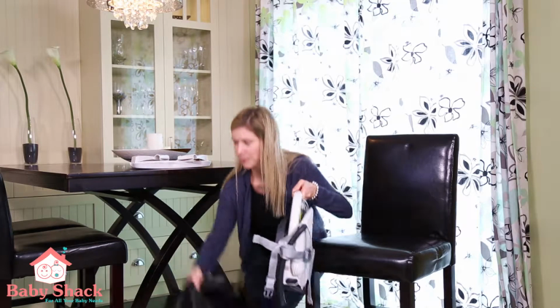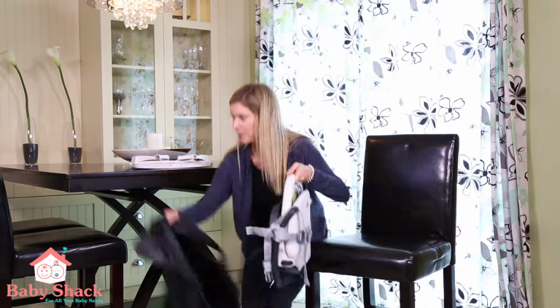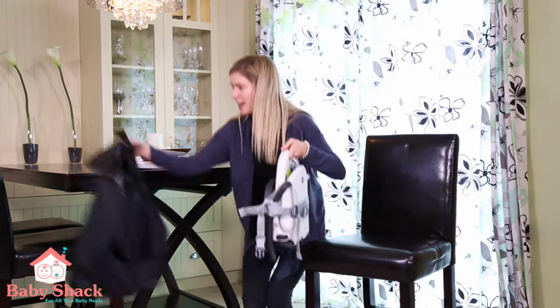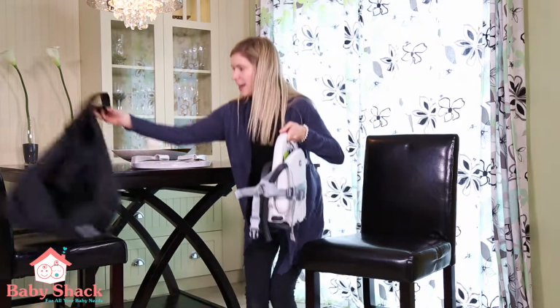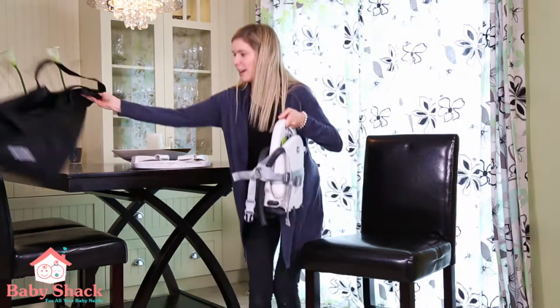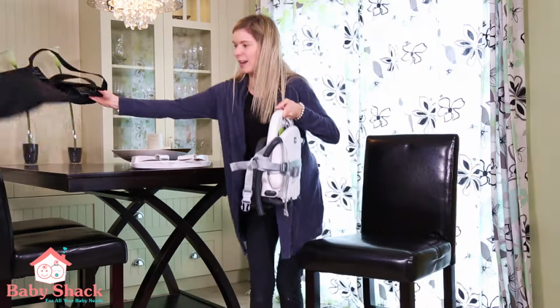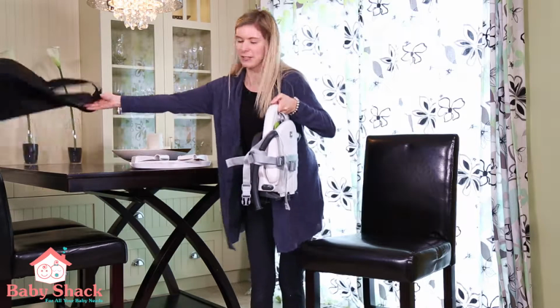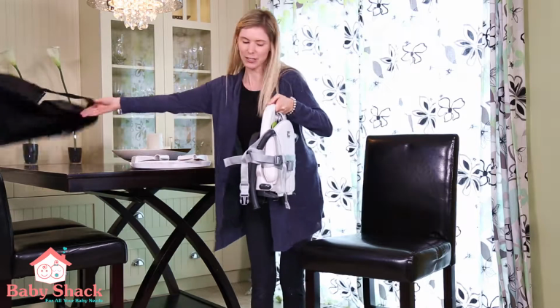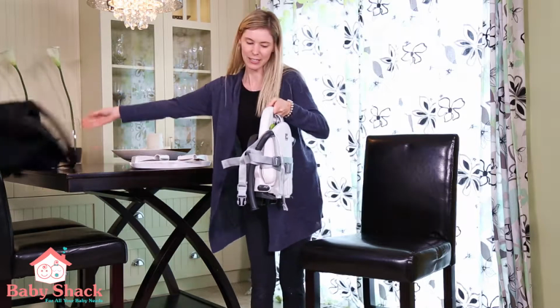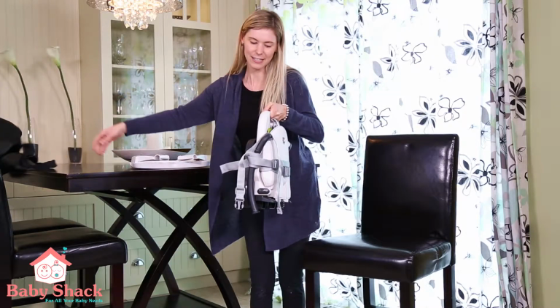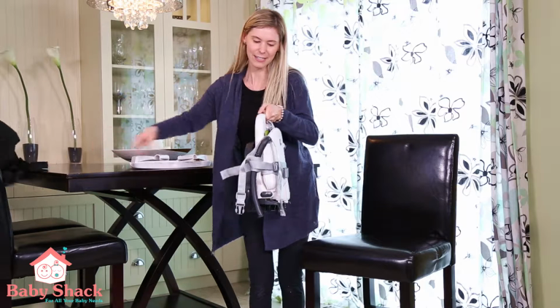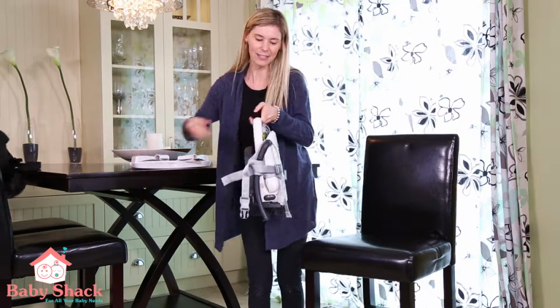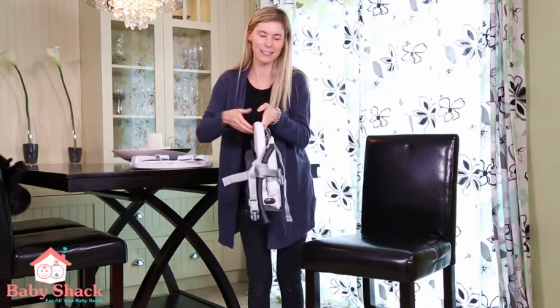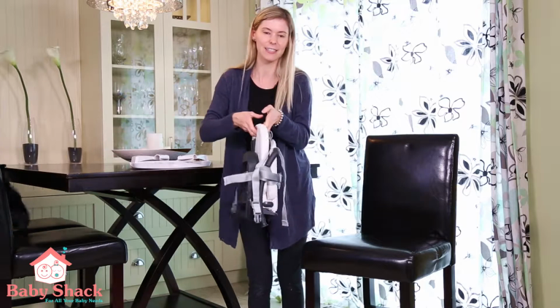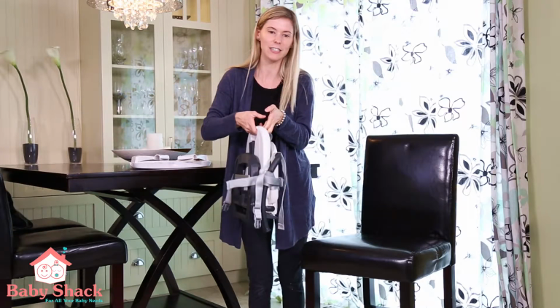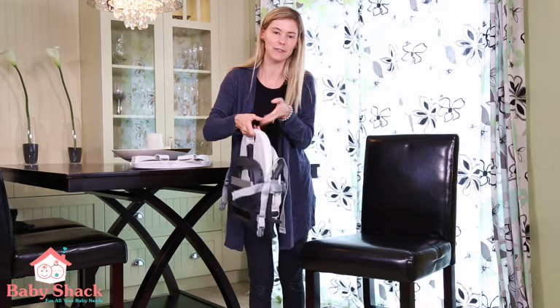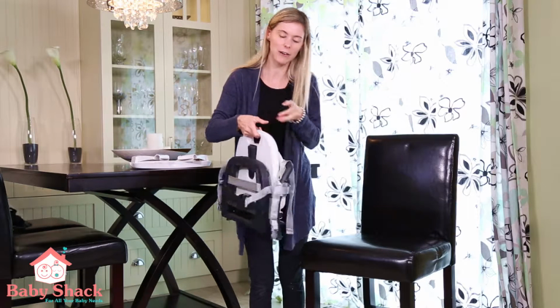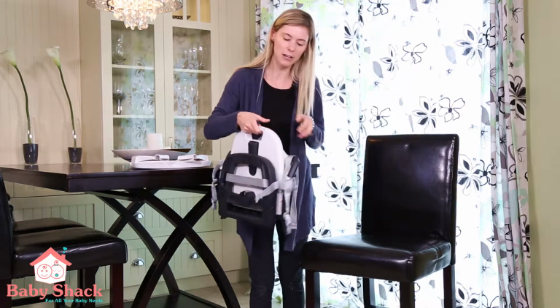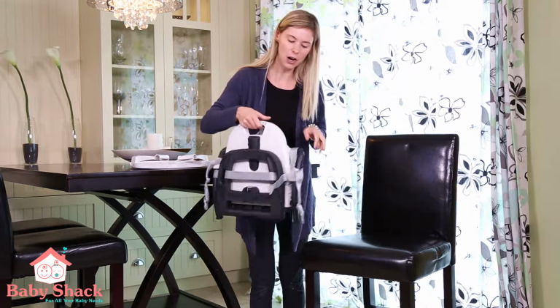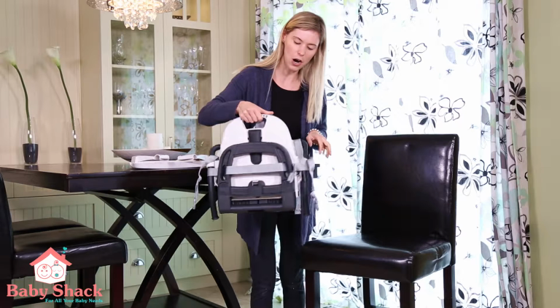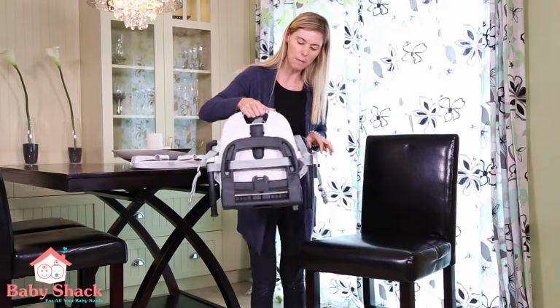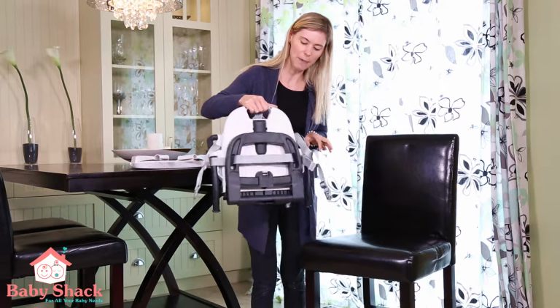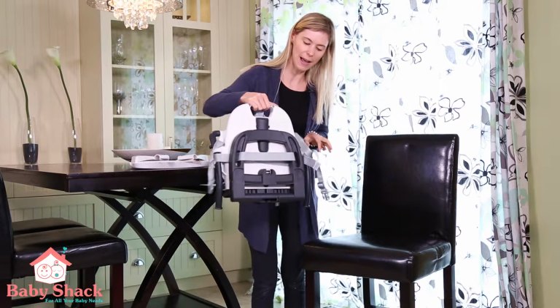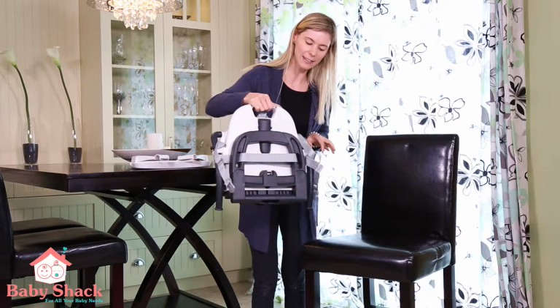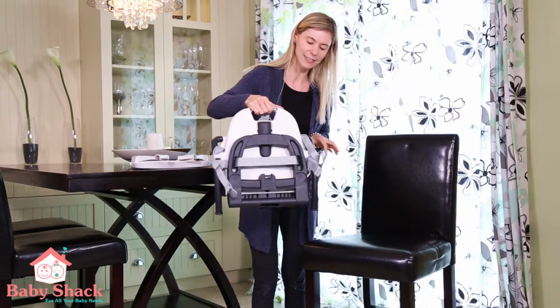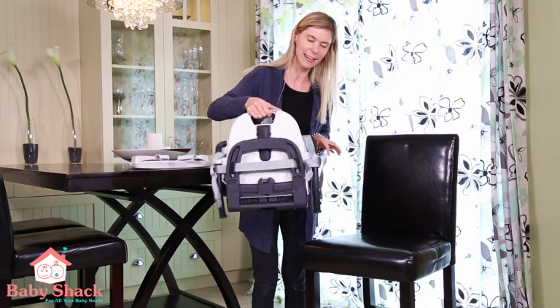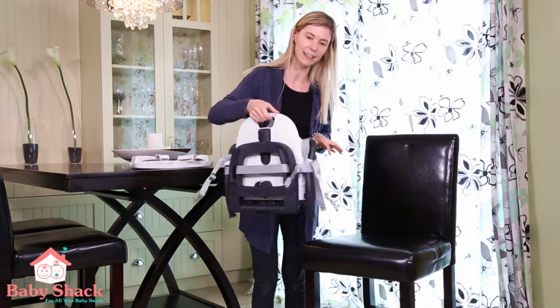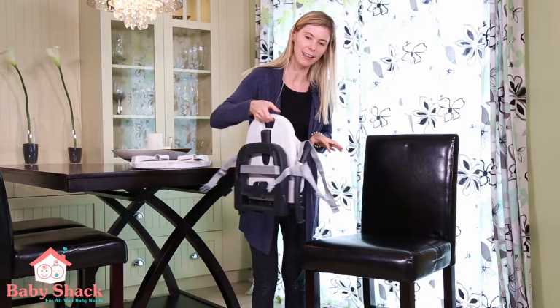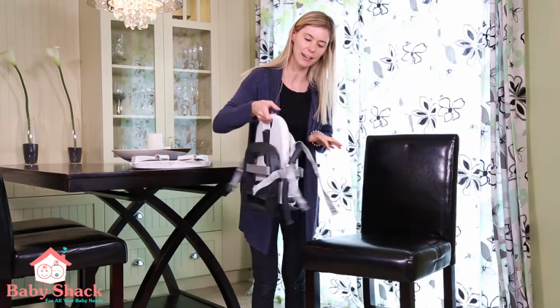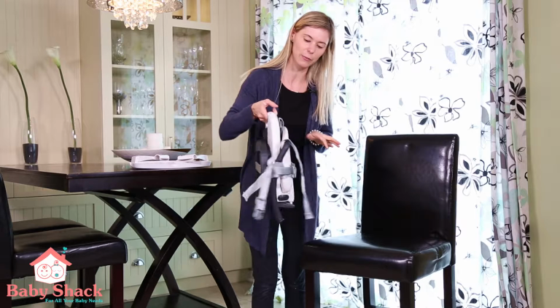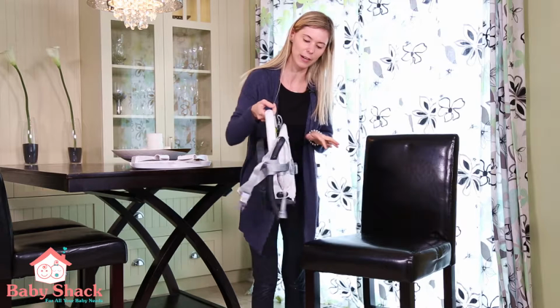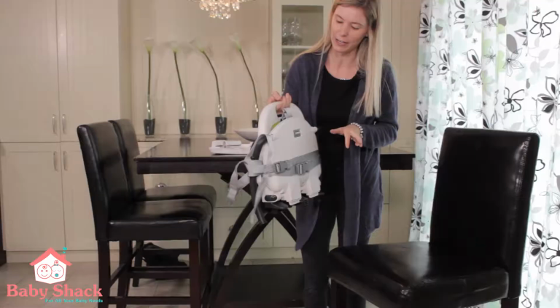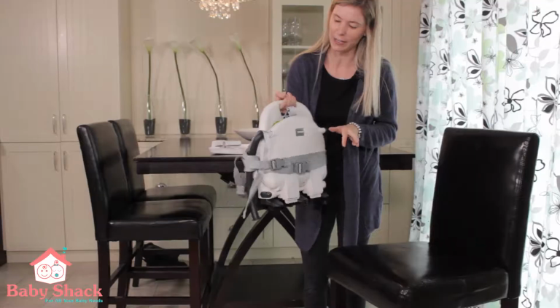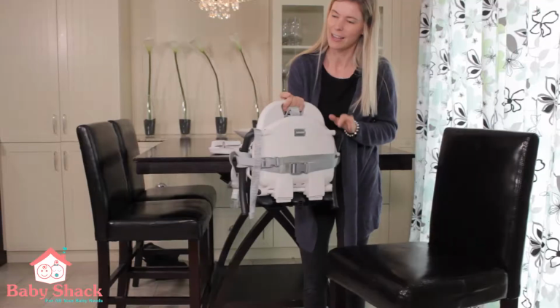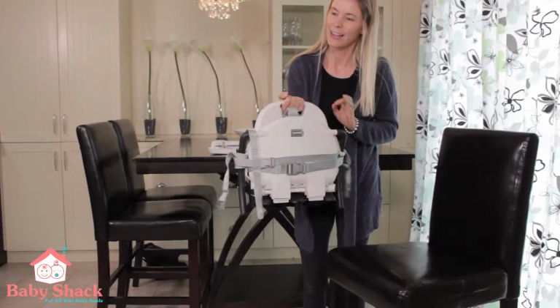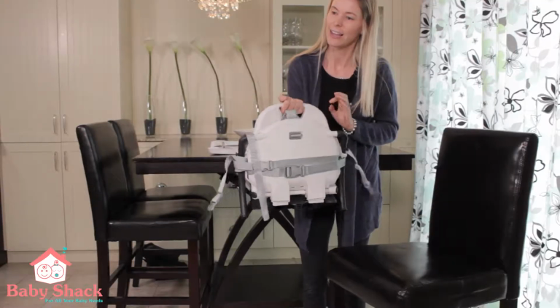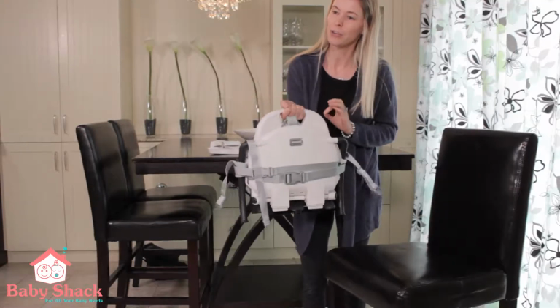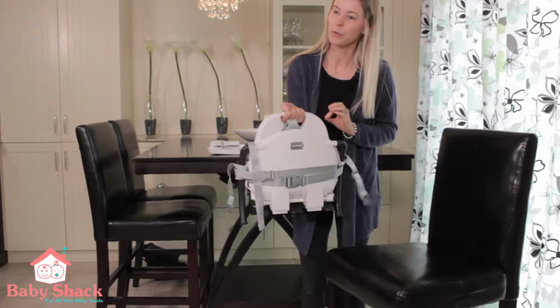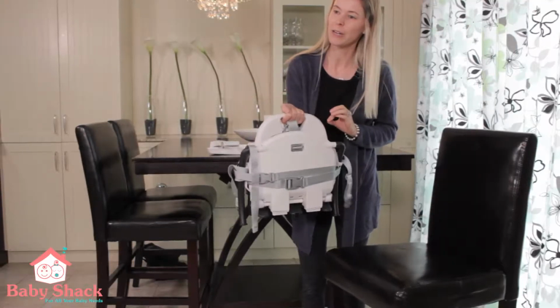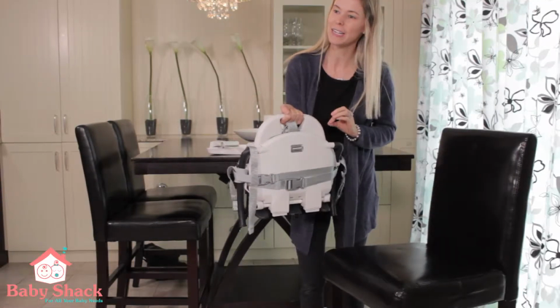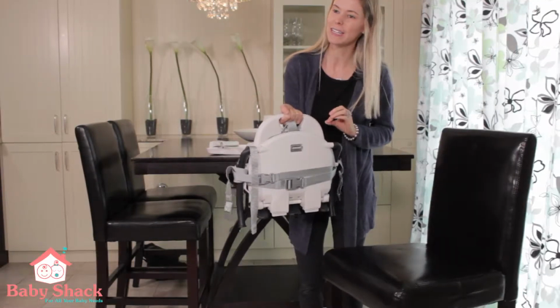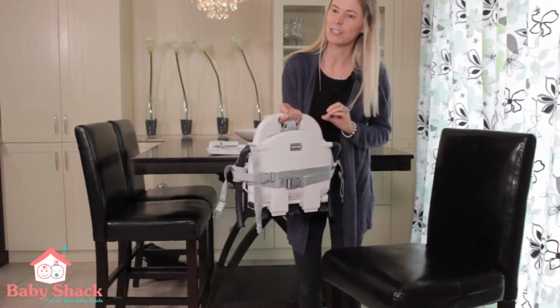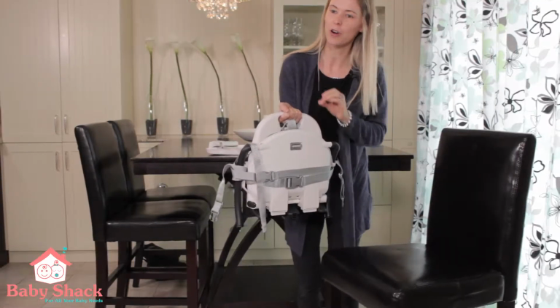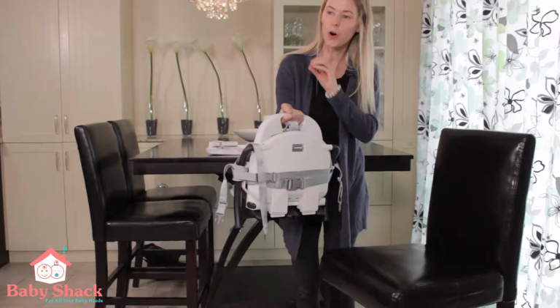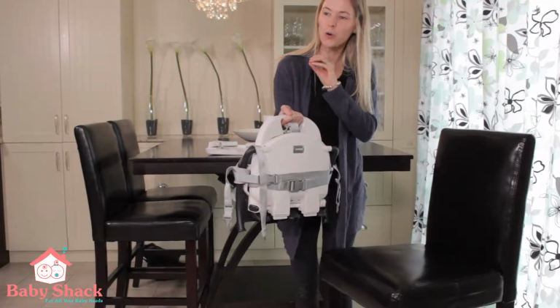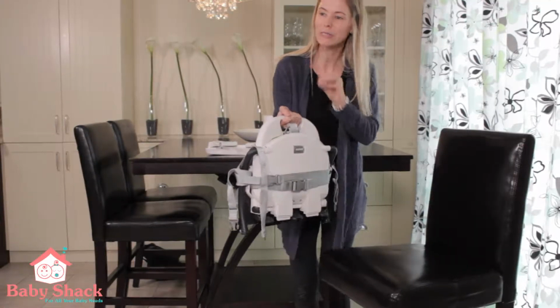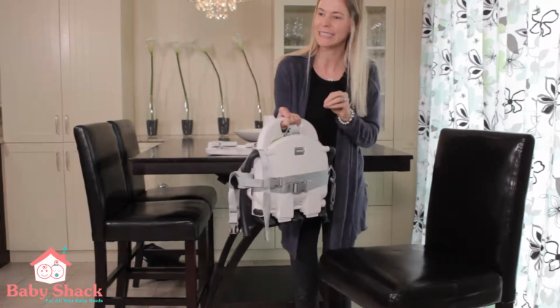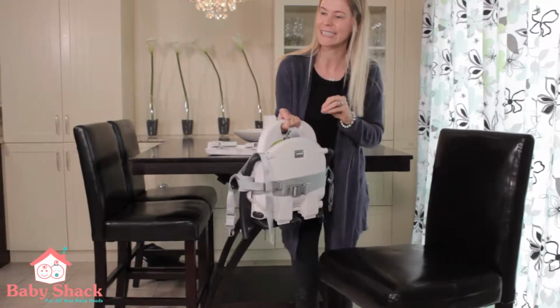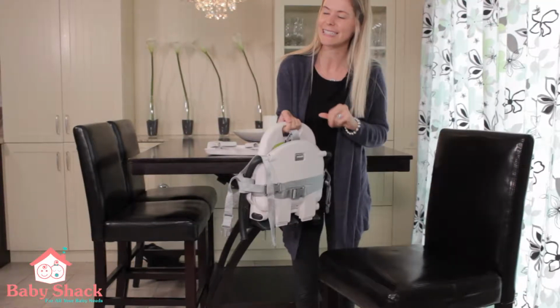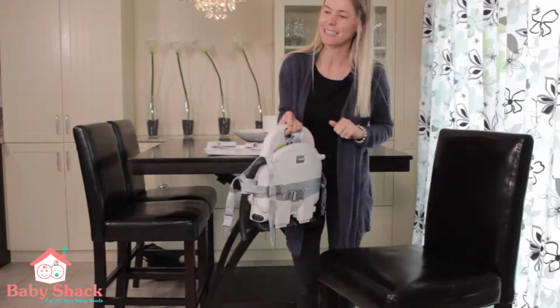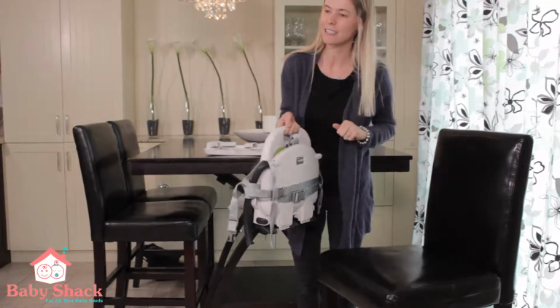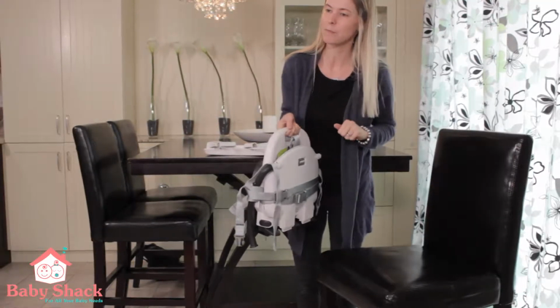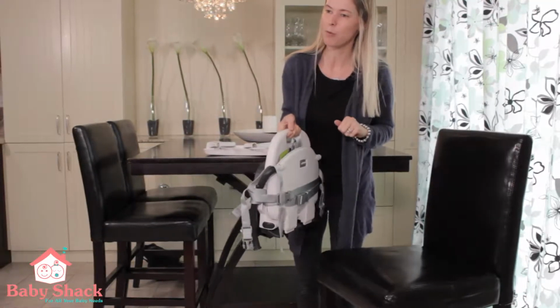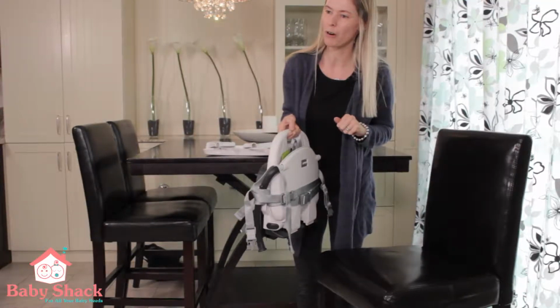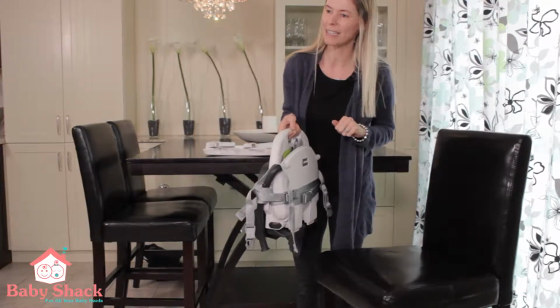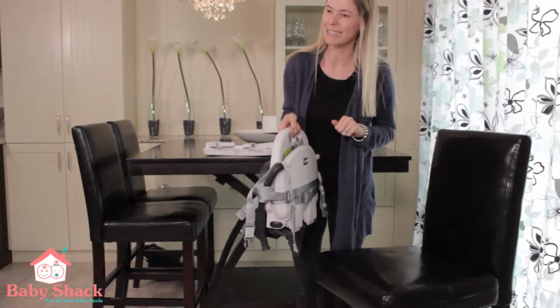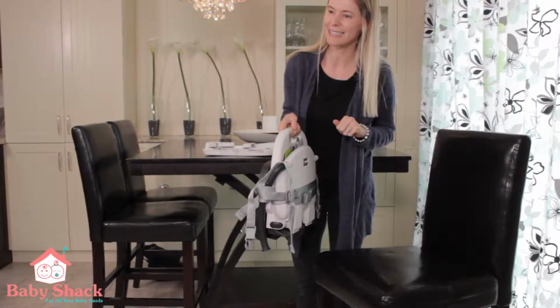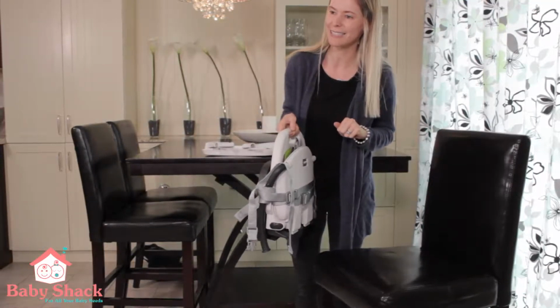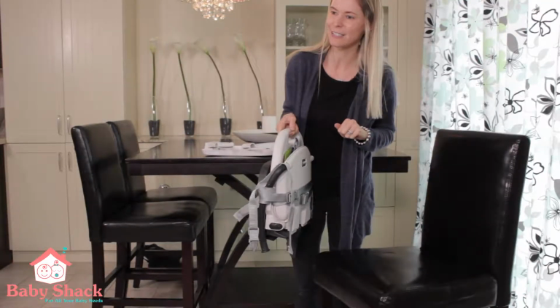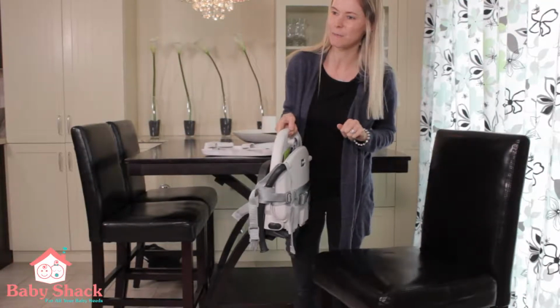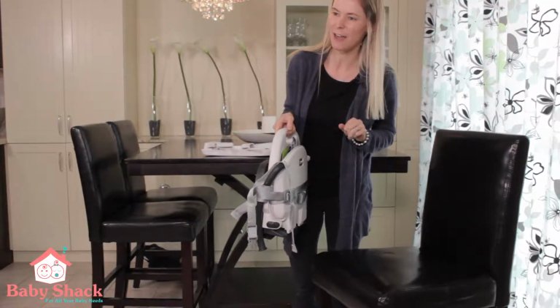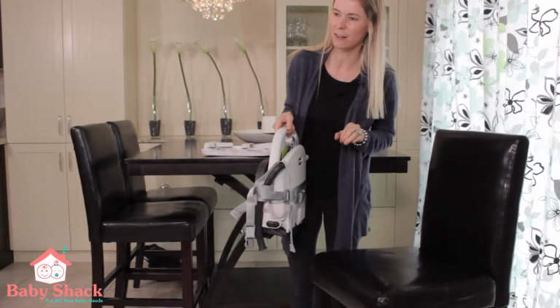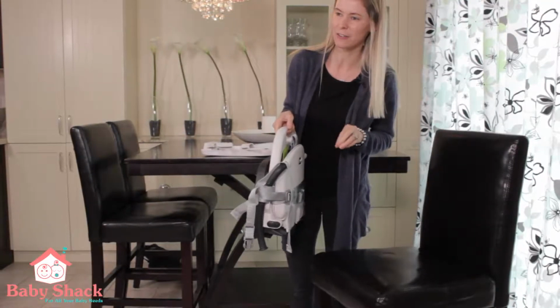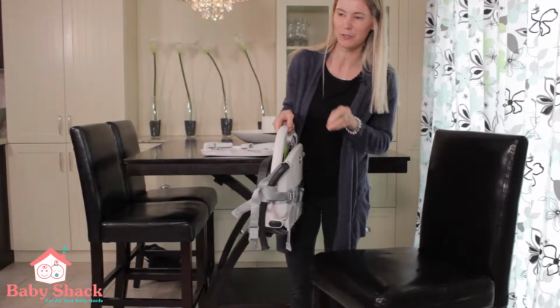Hey guys, my name is Caroline from The Baby Shack and today we are reviewing the Peg Perego Rialto Booster Seat.